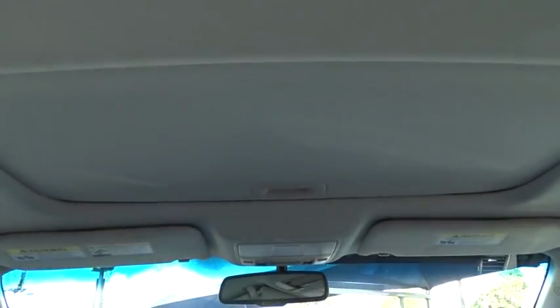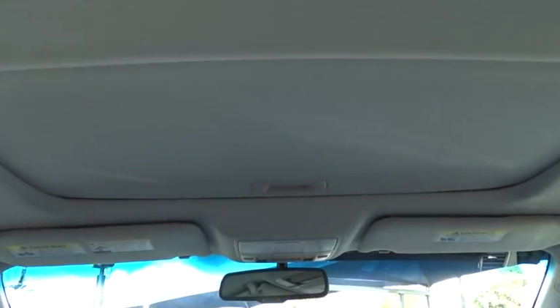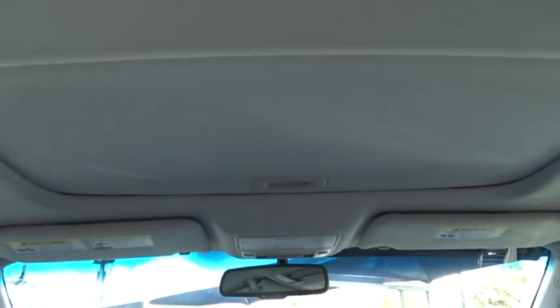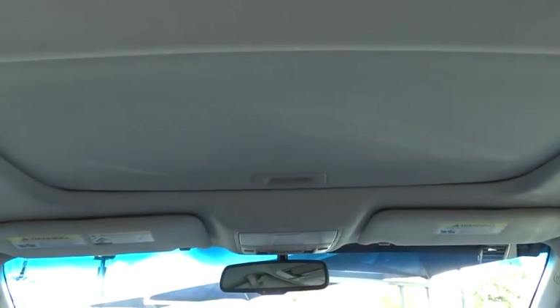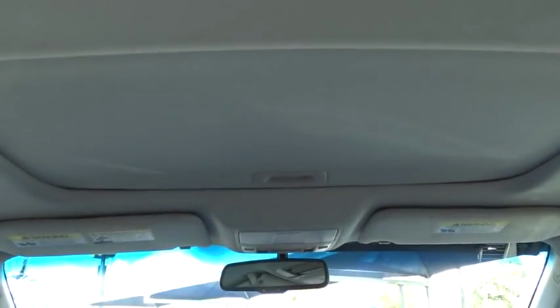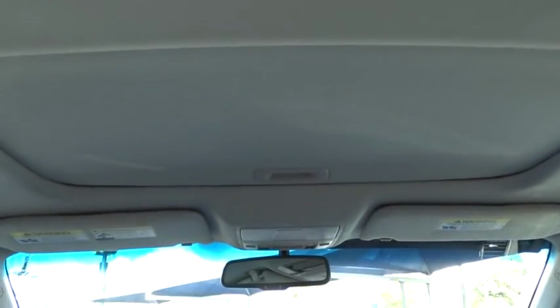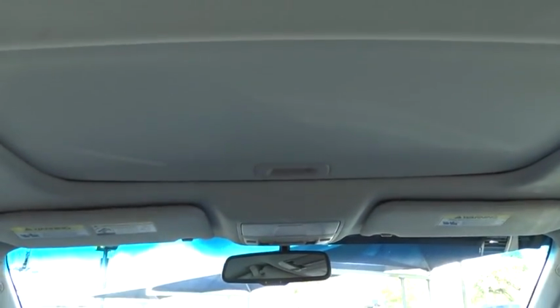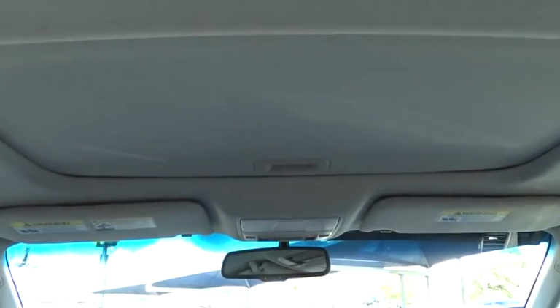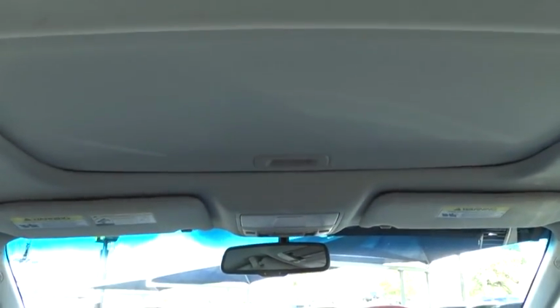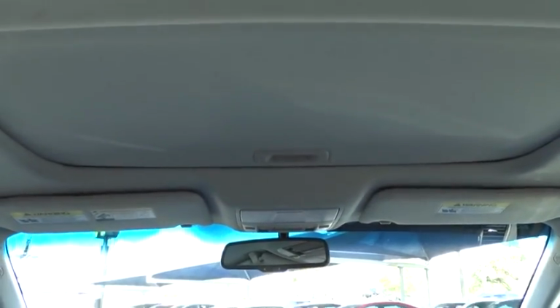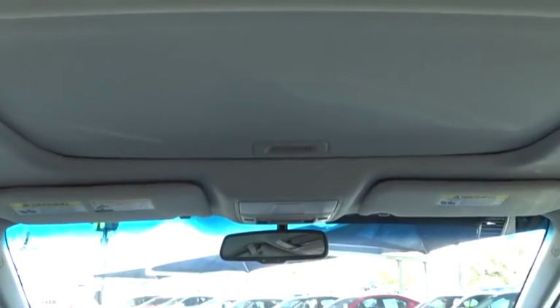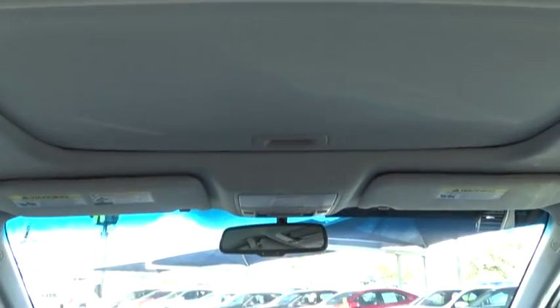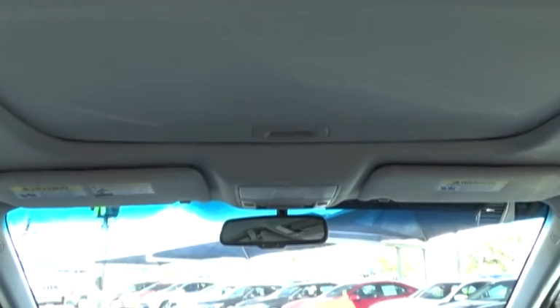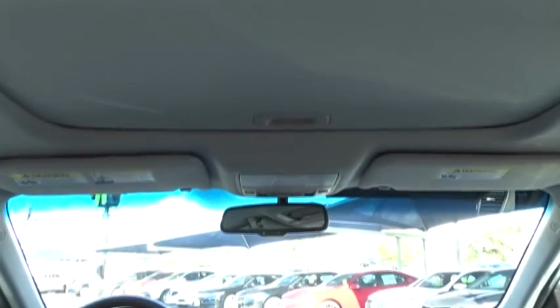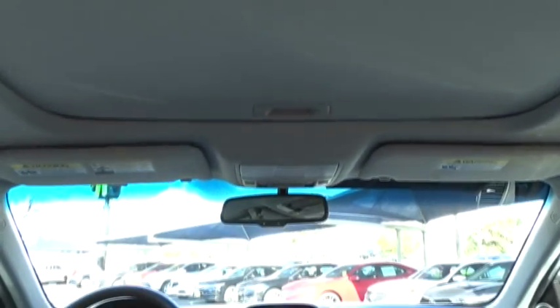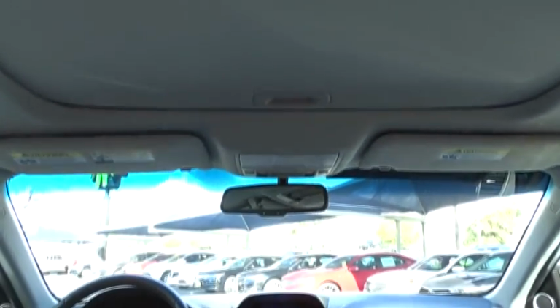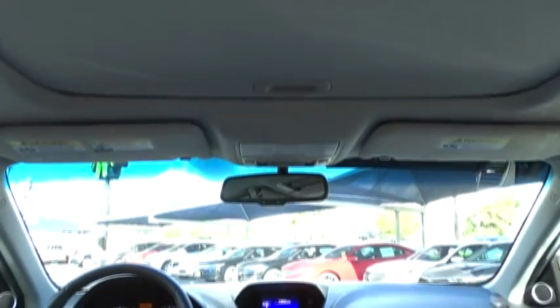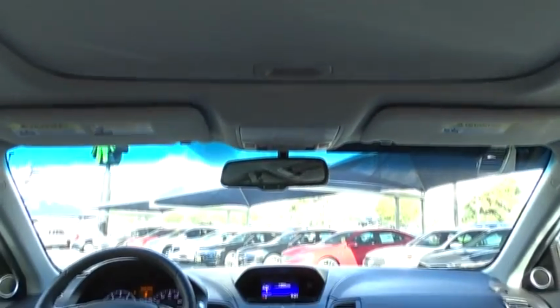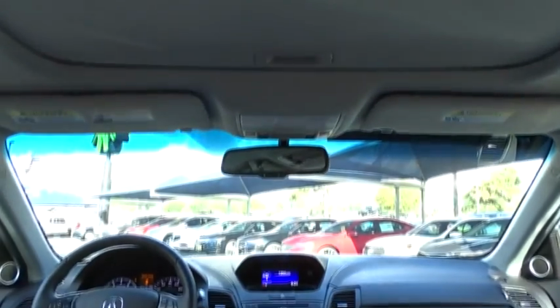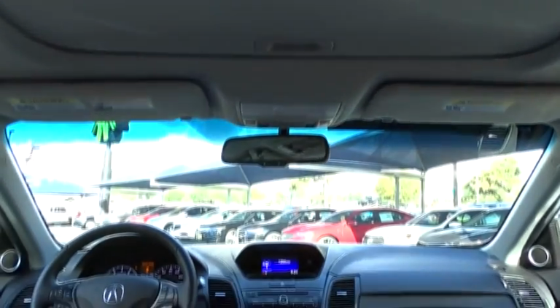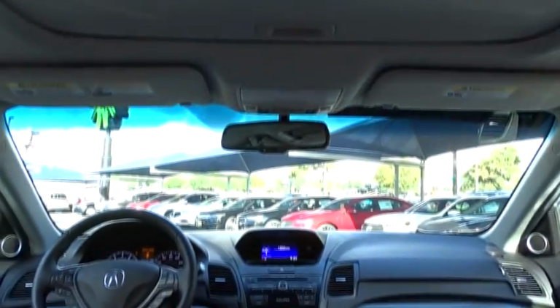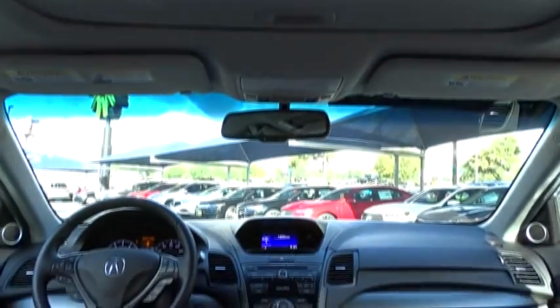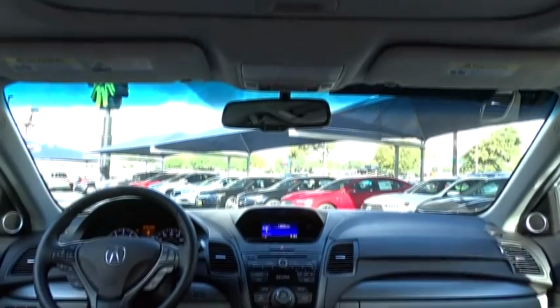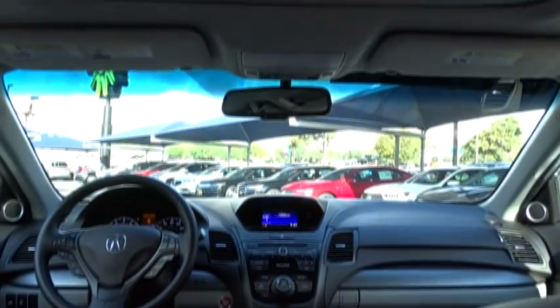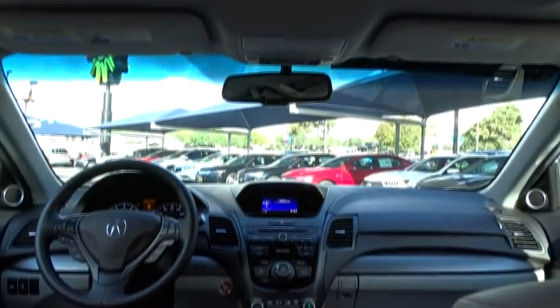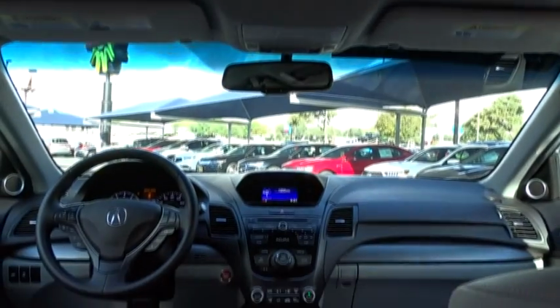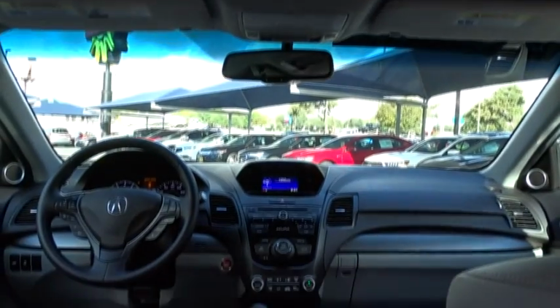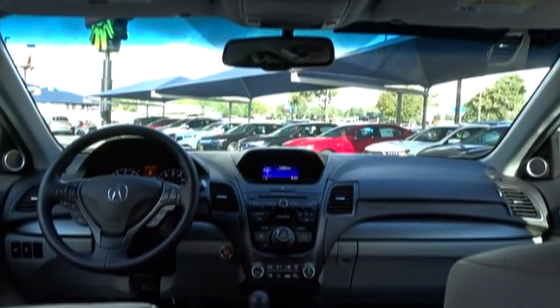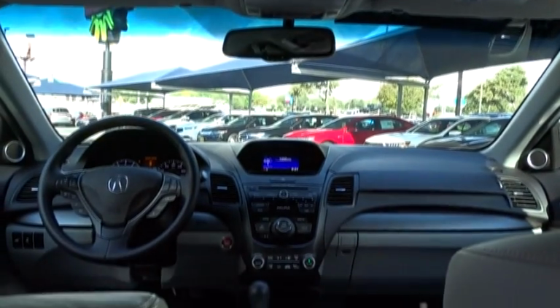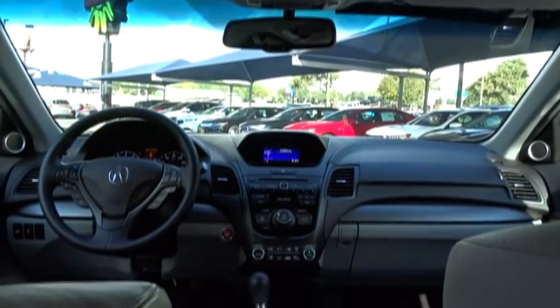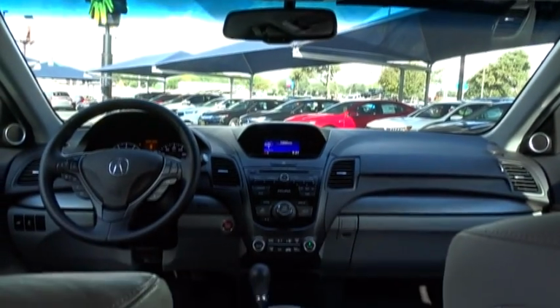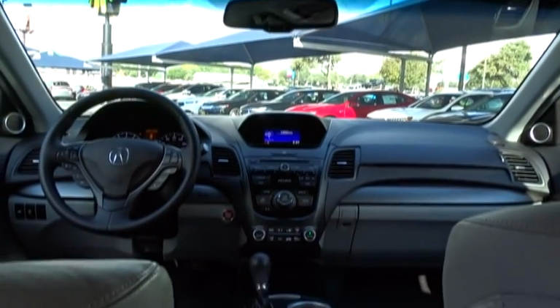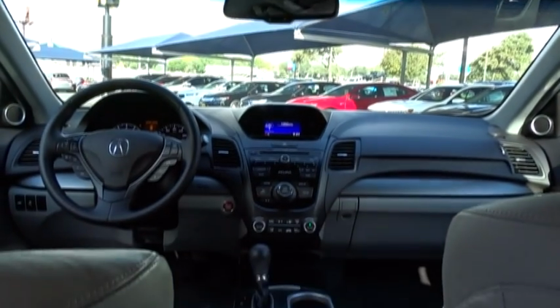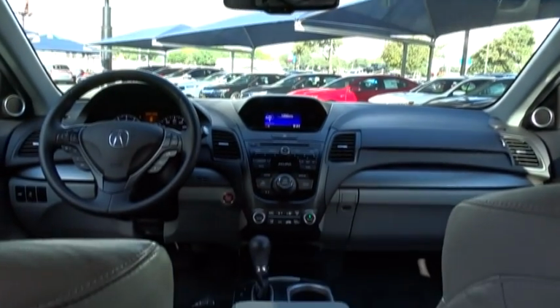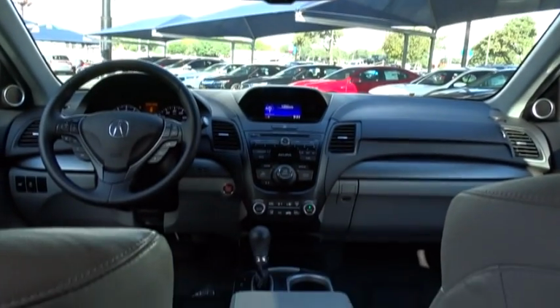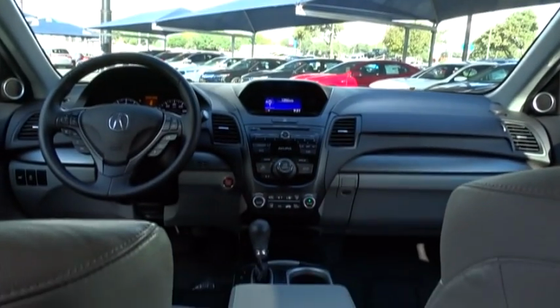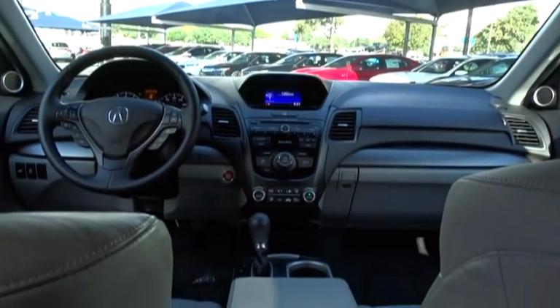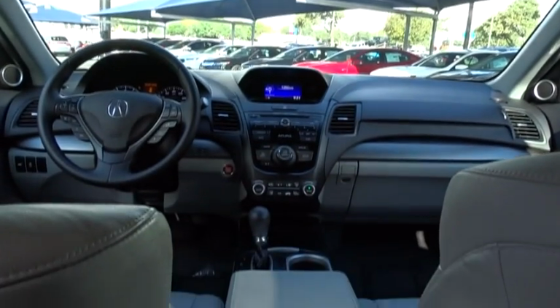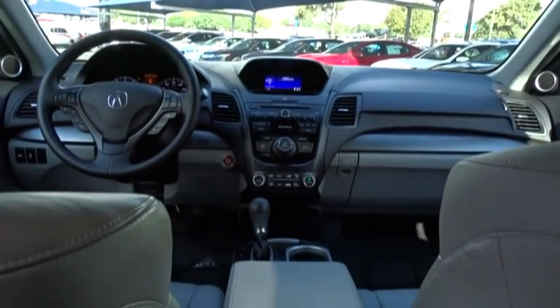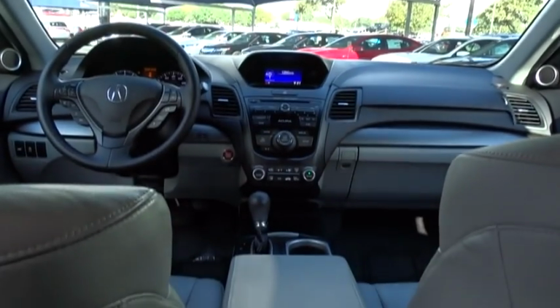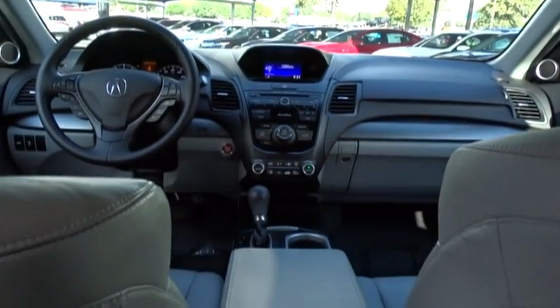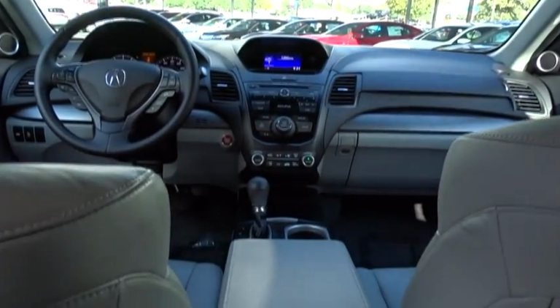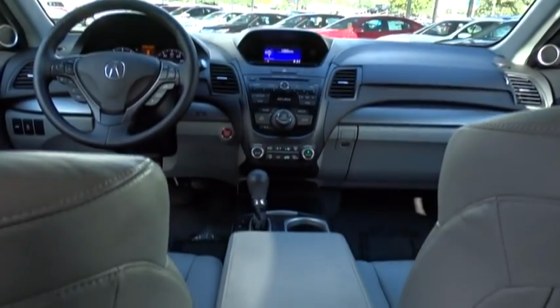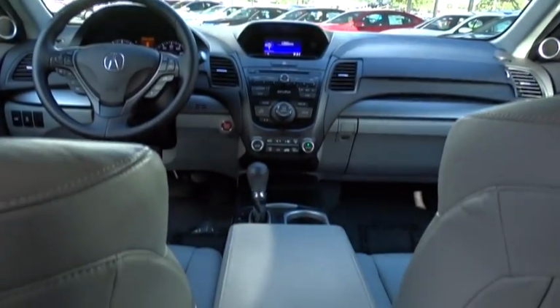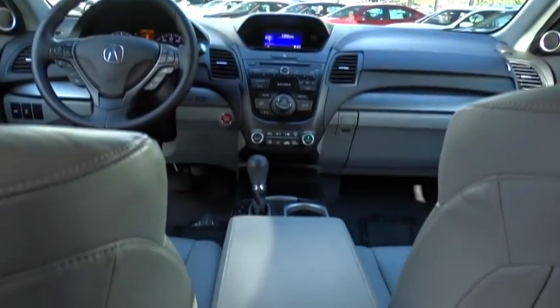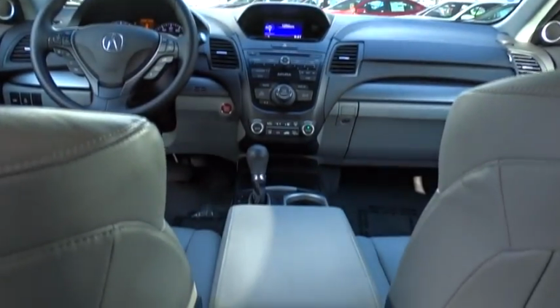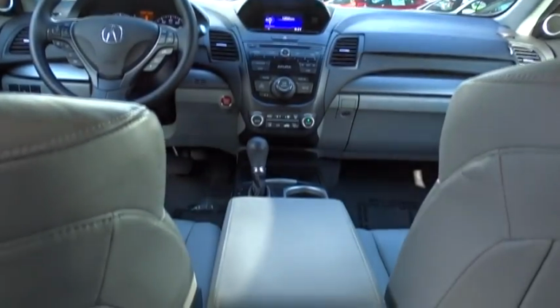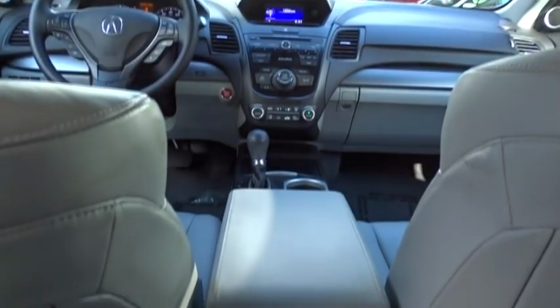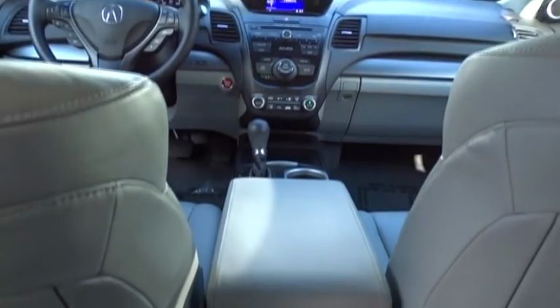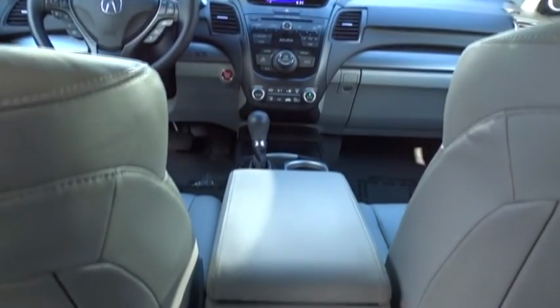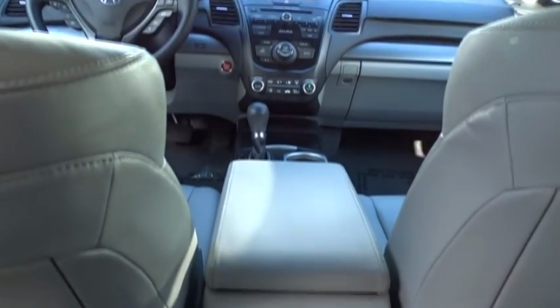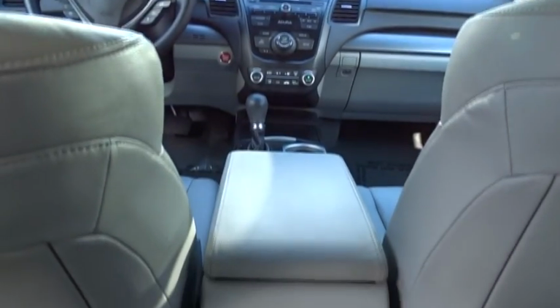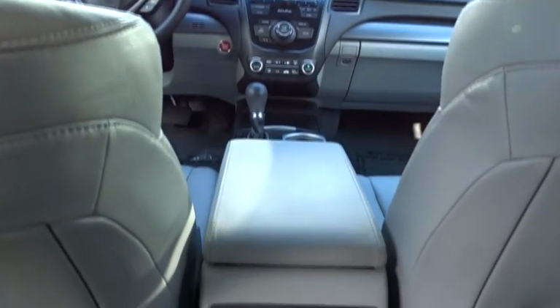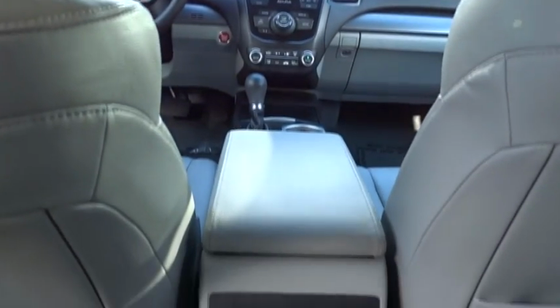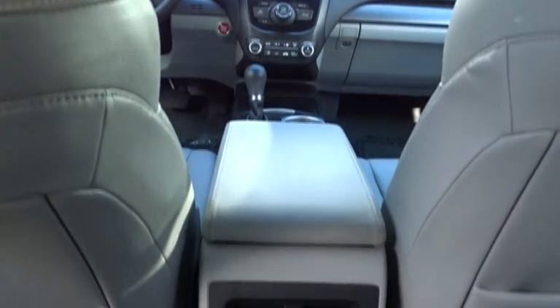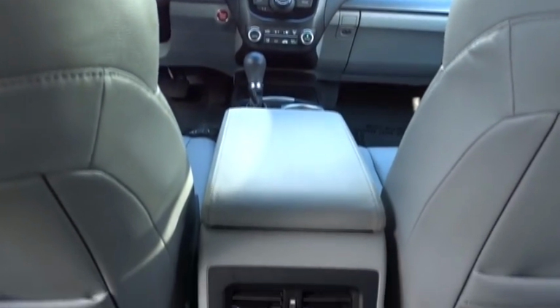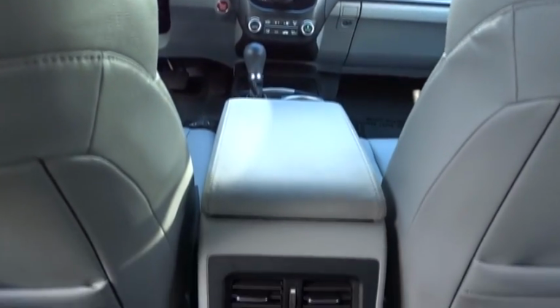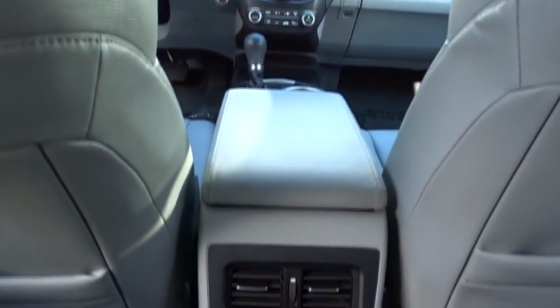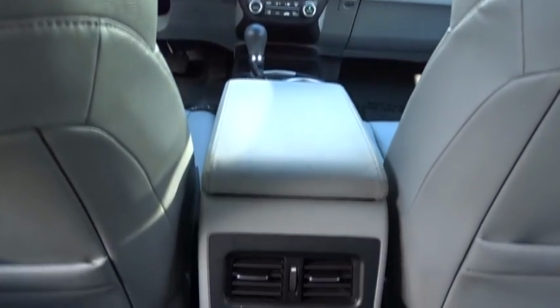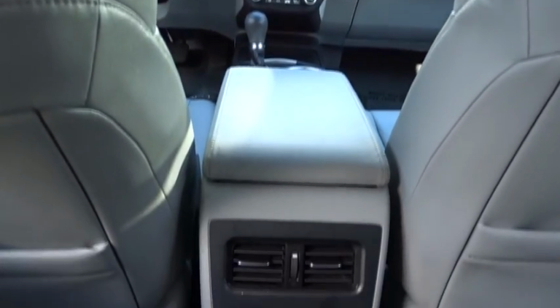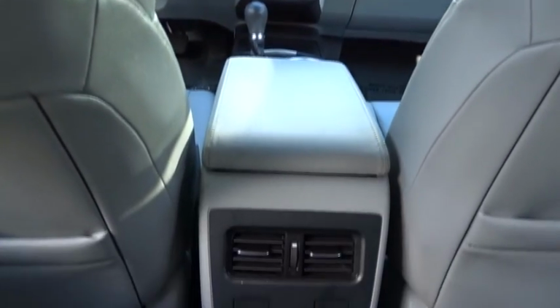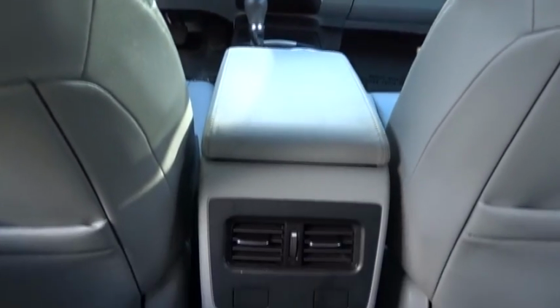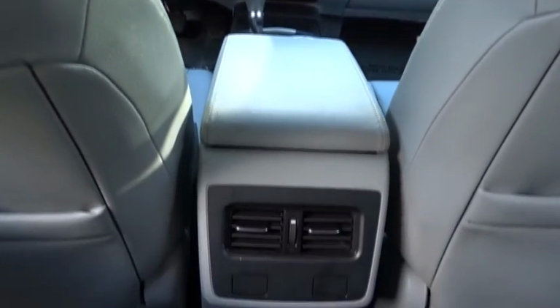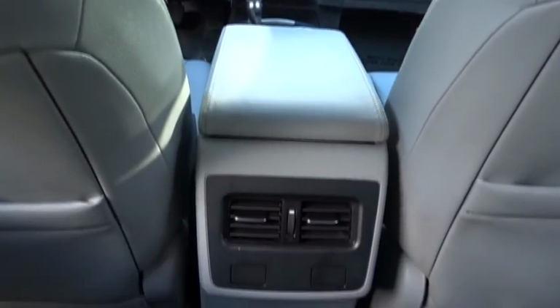Auto dimming rear view mirror, four wheel disc brakes, aluminum wheels, floor mats, and AM FM stereo radio.